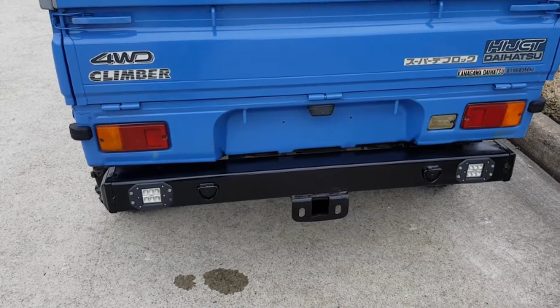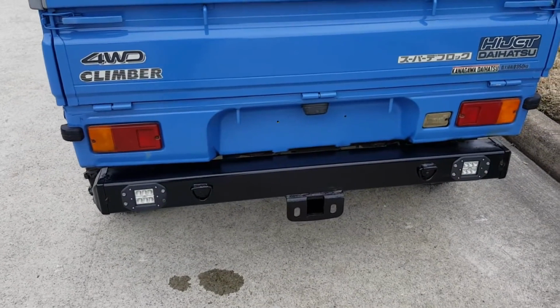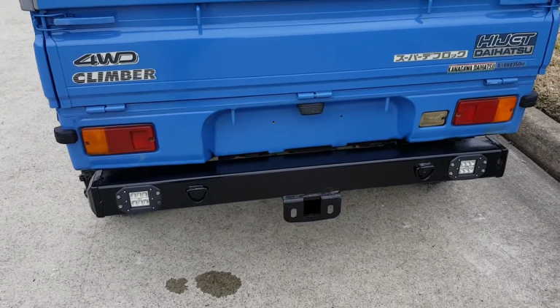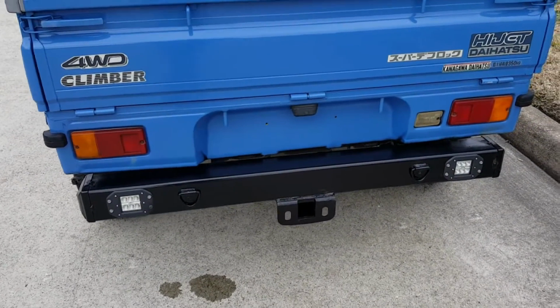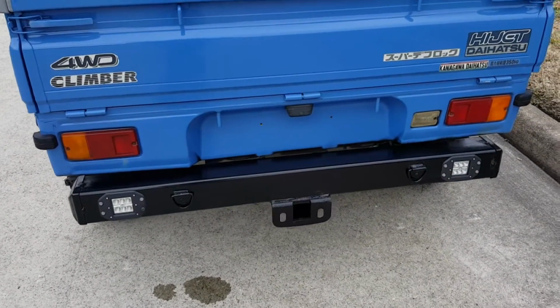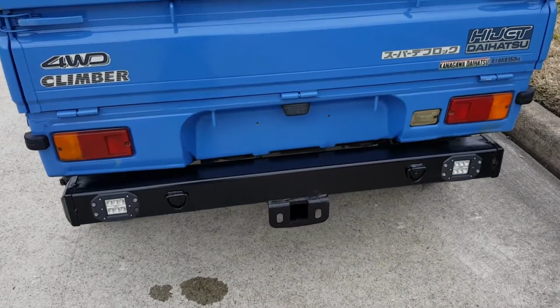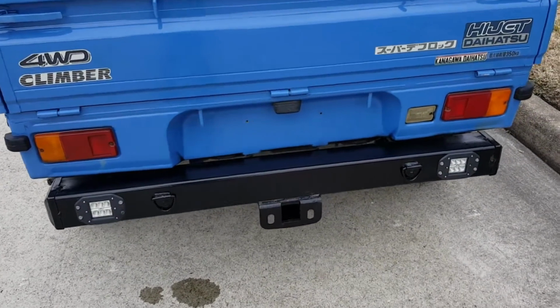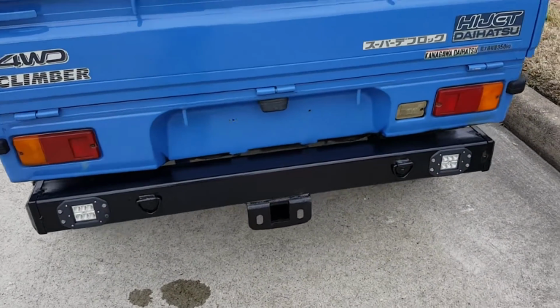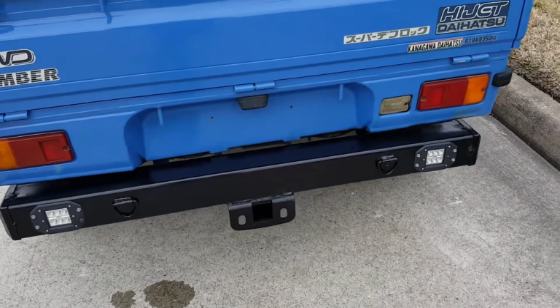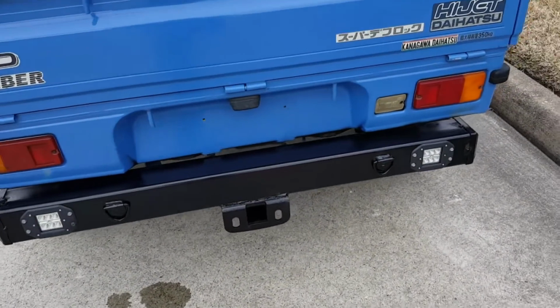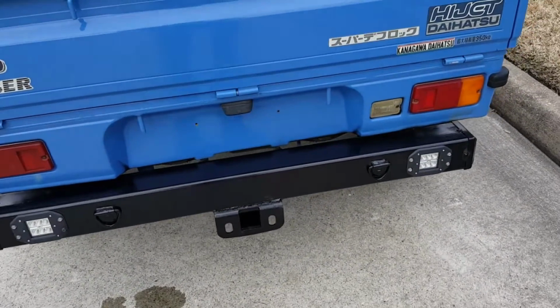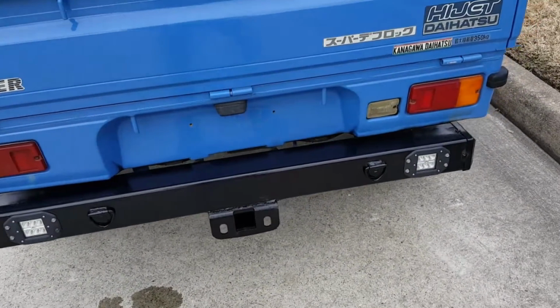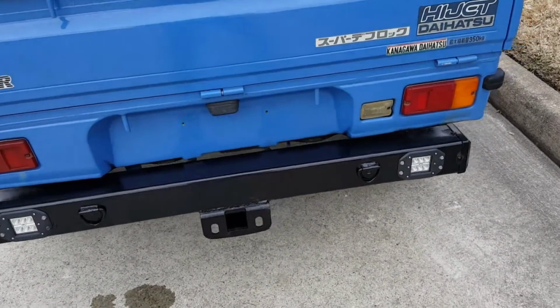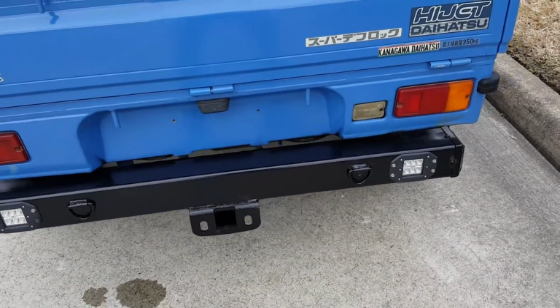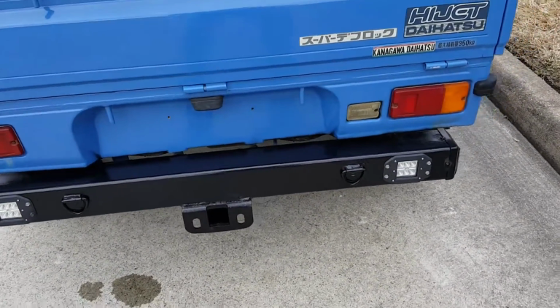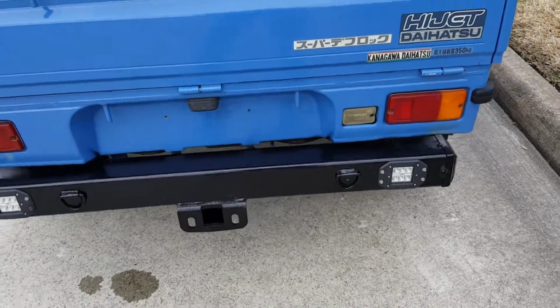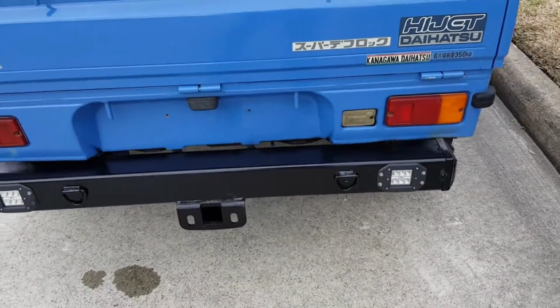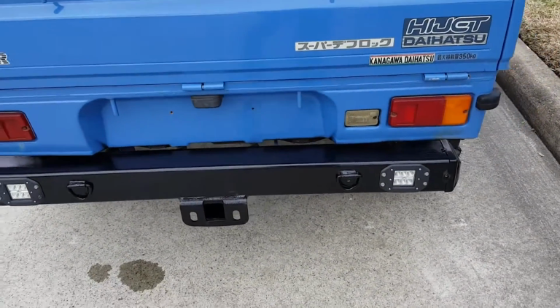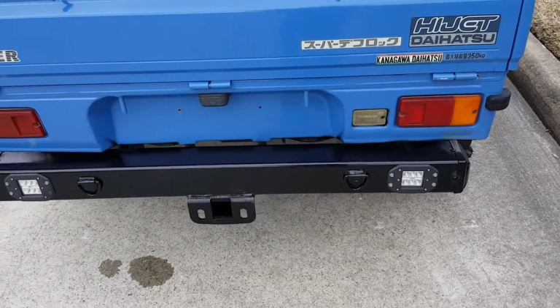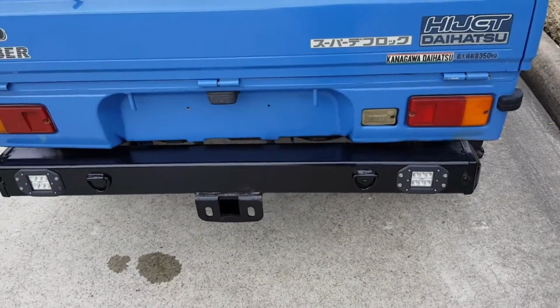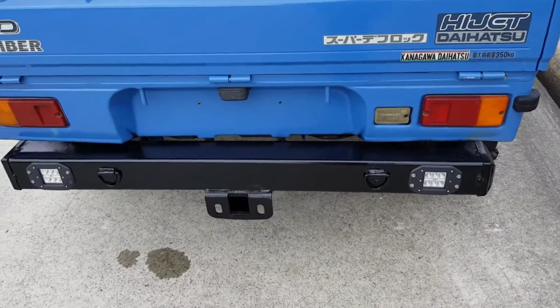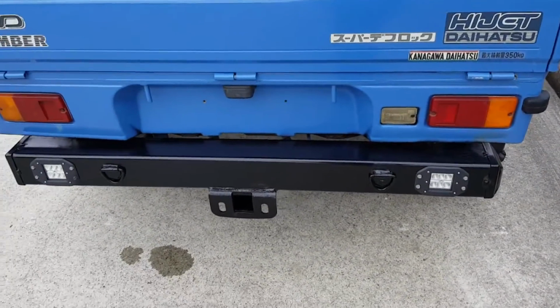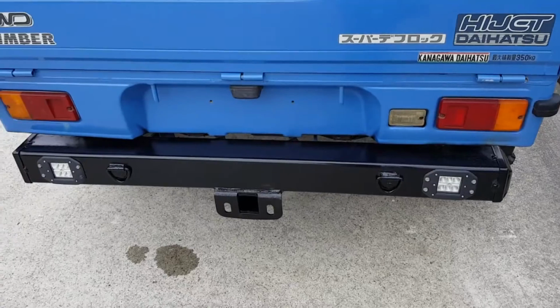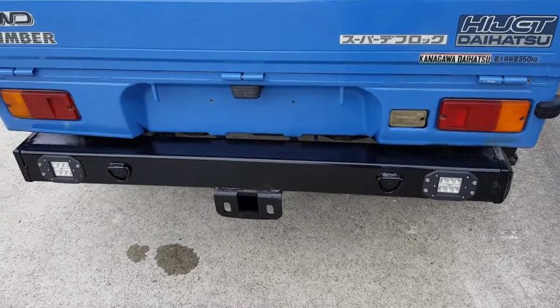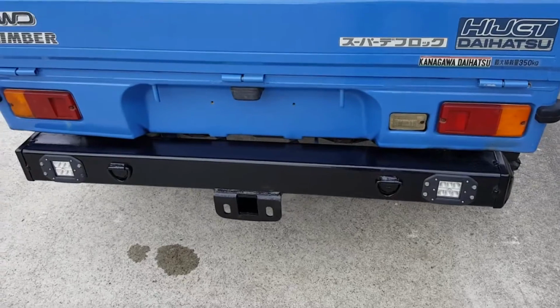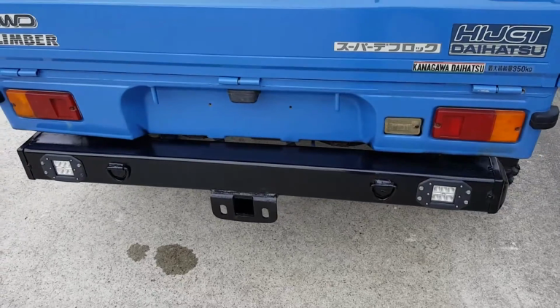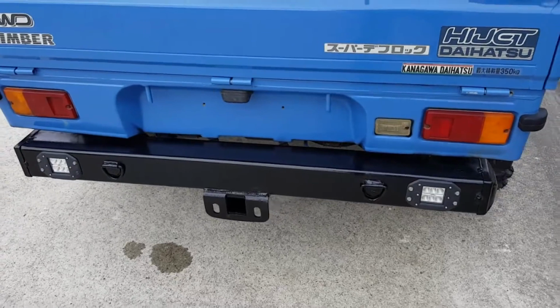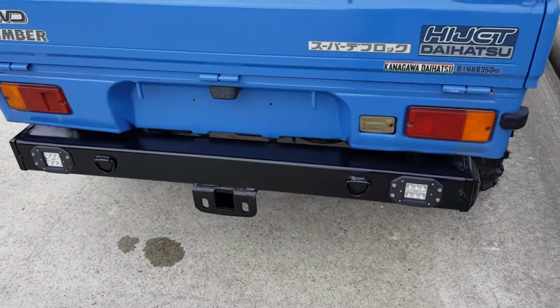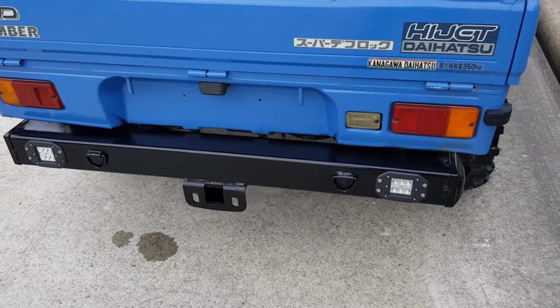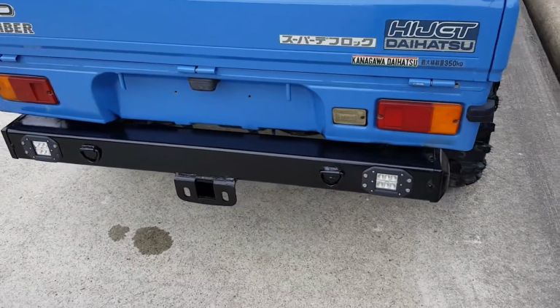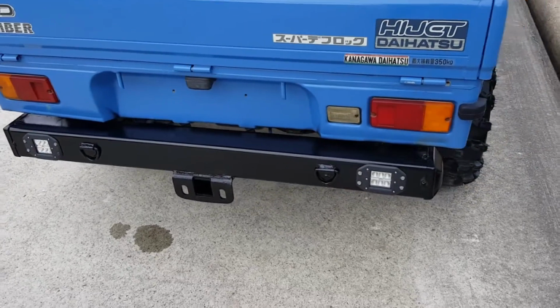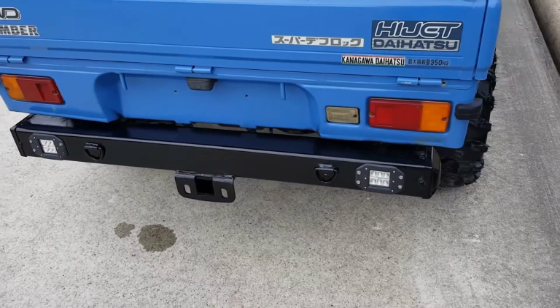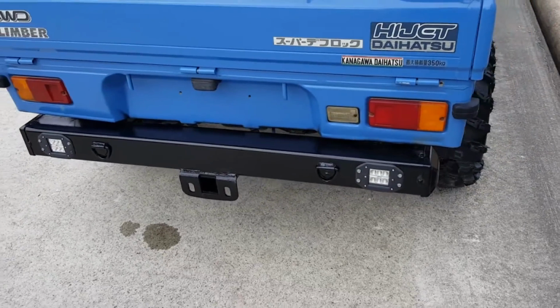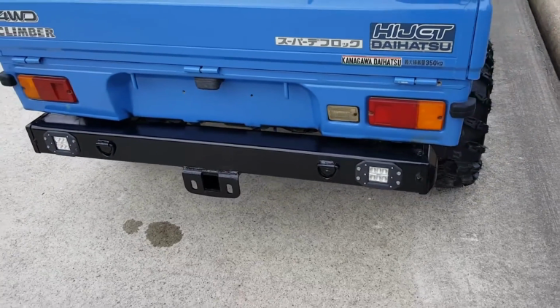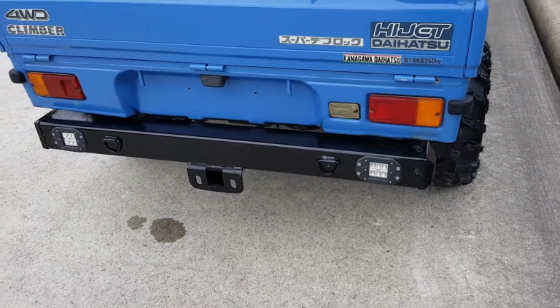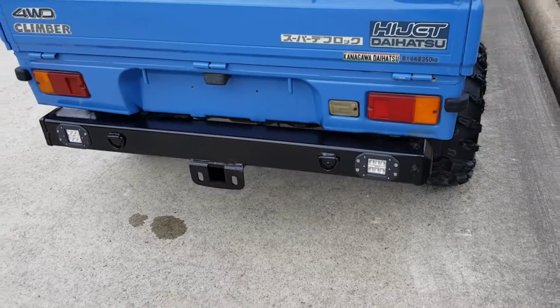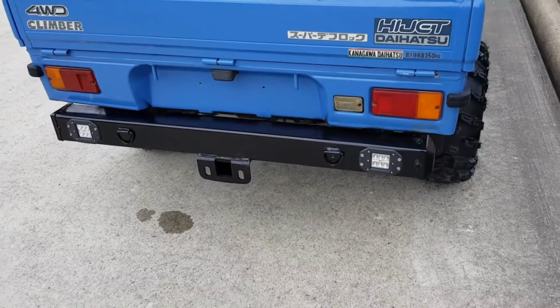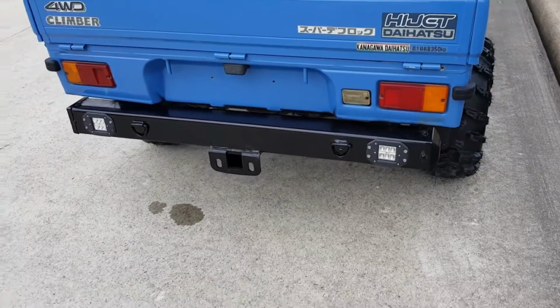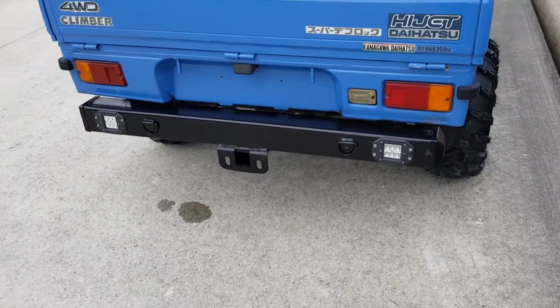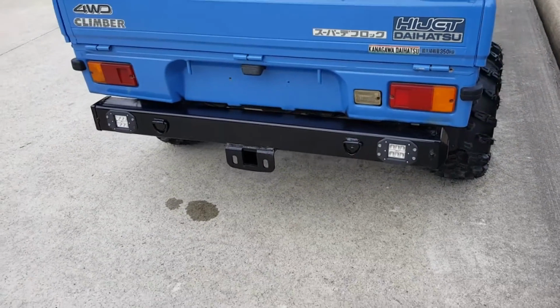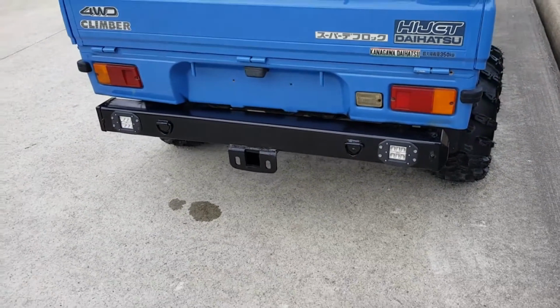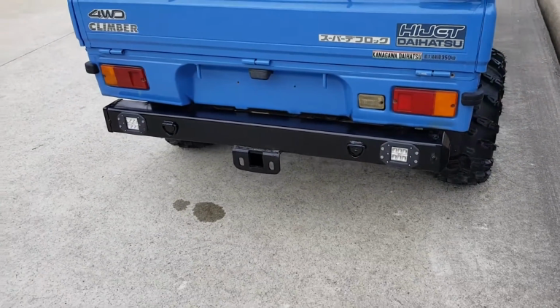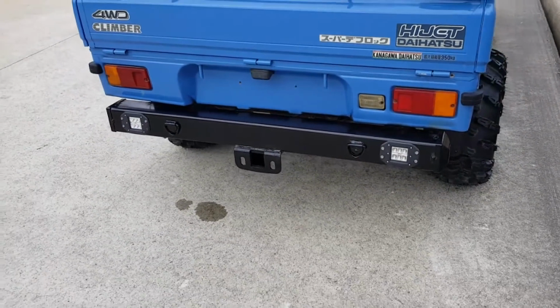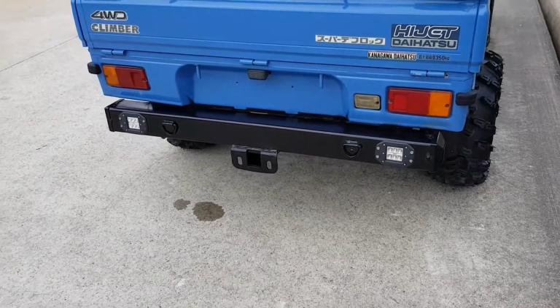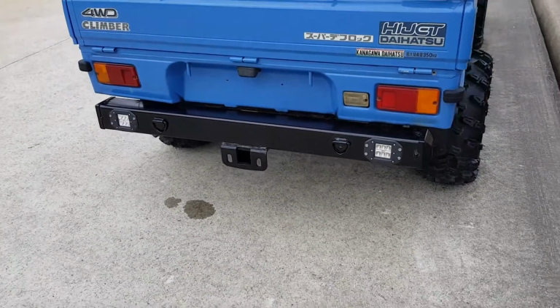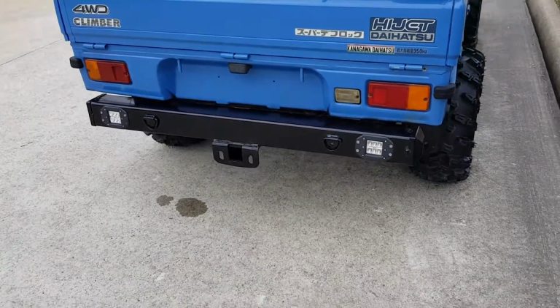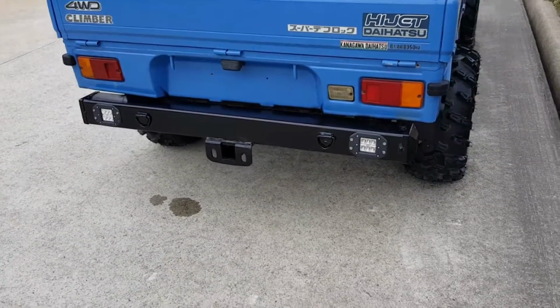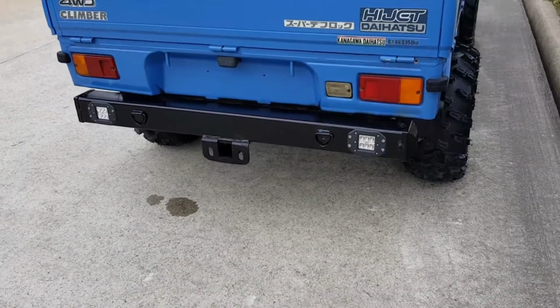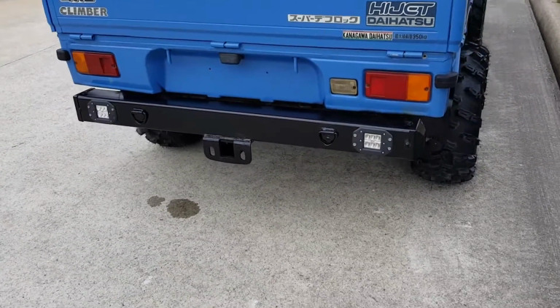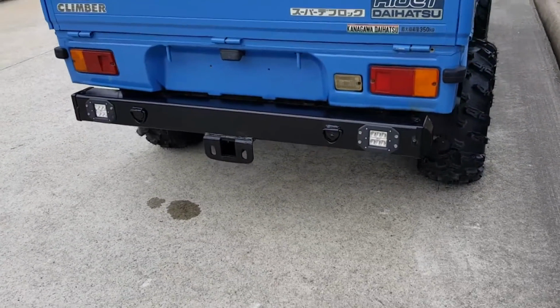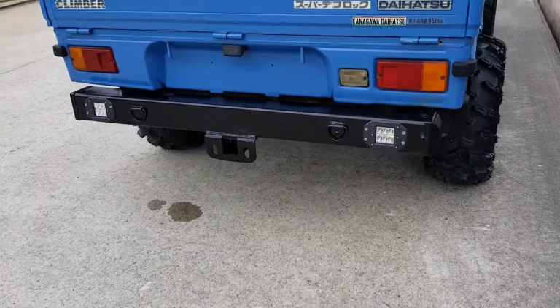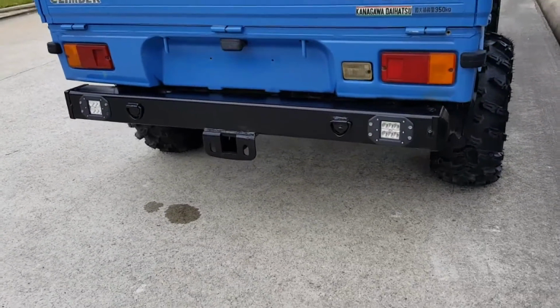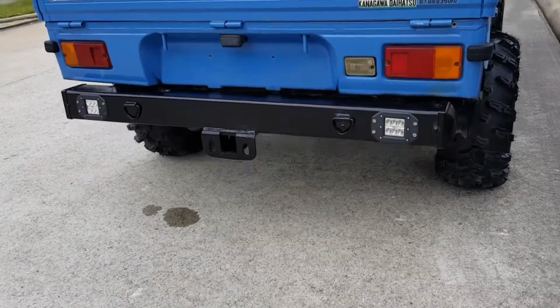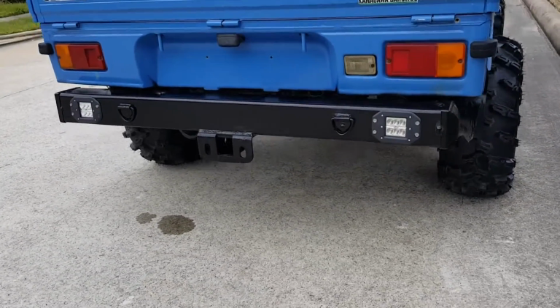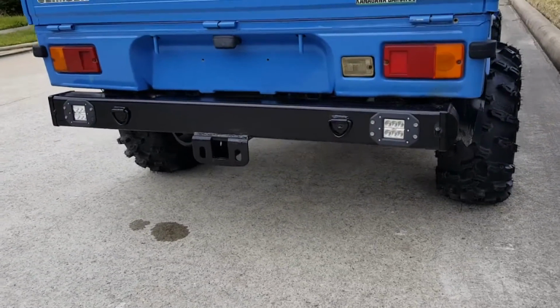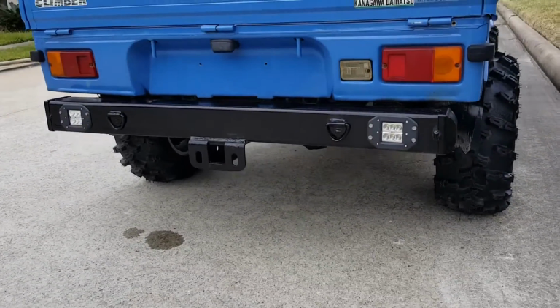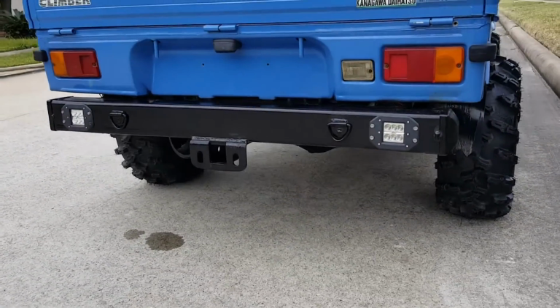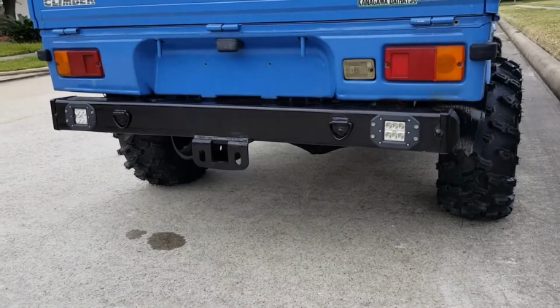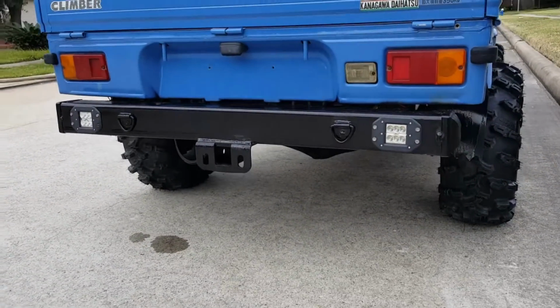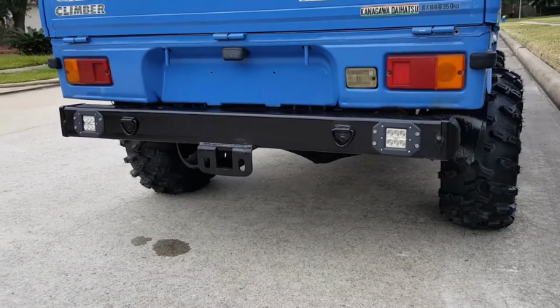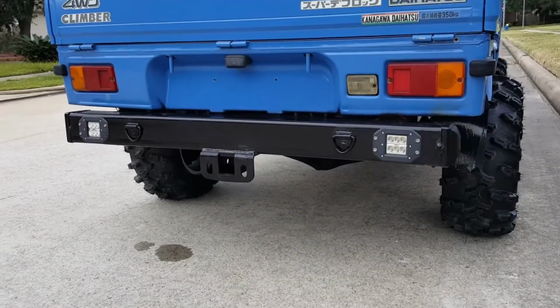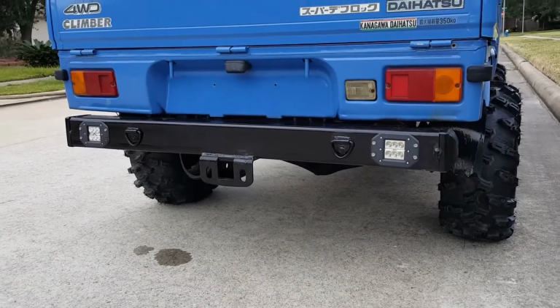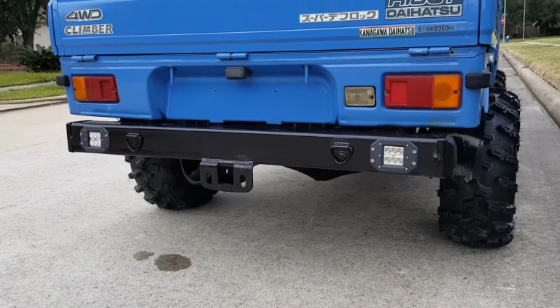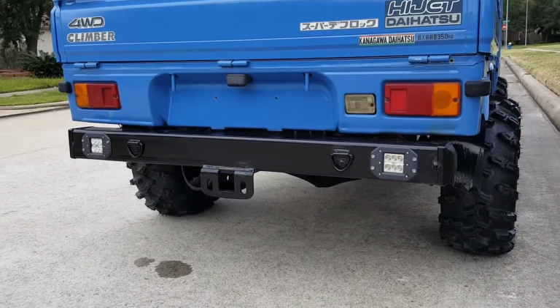The LEDs are connected for the reverse lights, gives you a nice backup light. I appreciate the business, and if you guys are looking for a truck you can reach me at 832-951-5220.